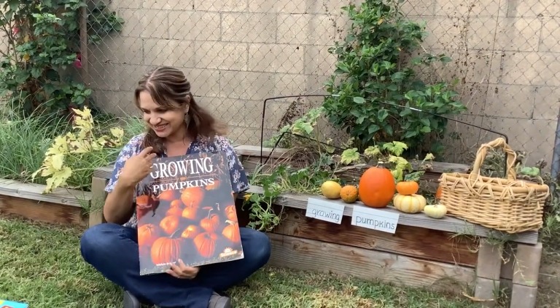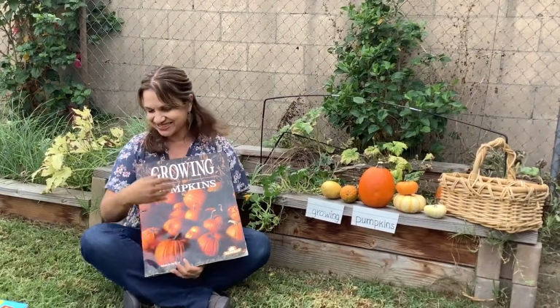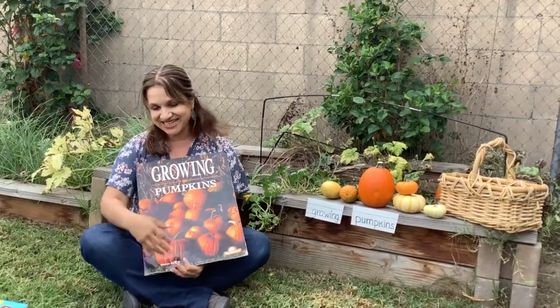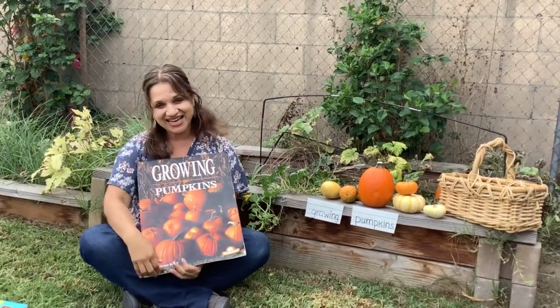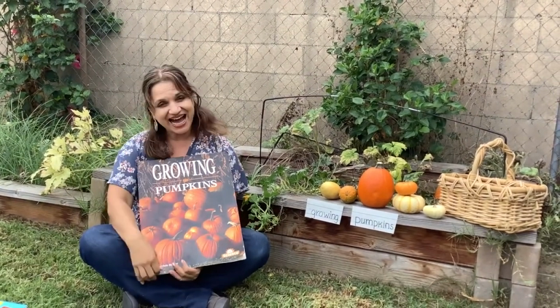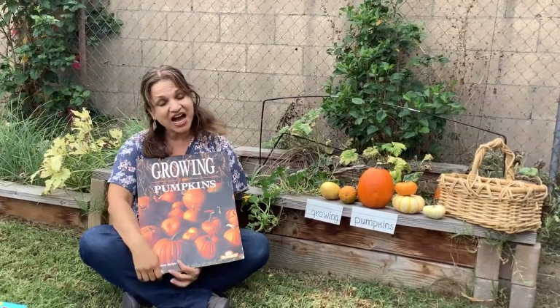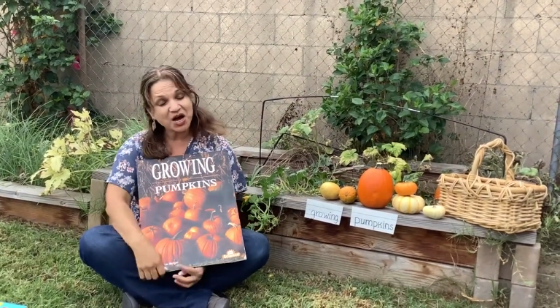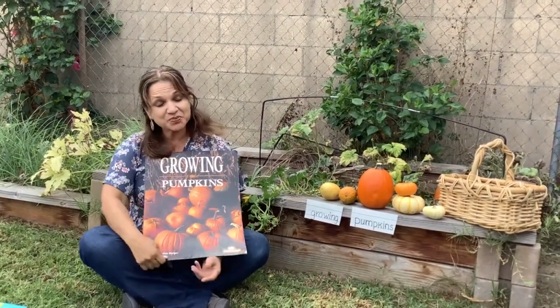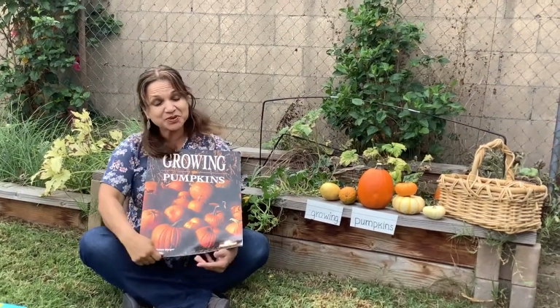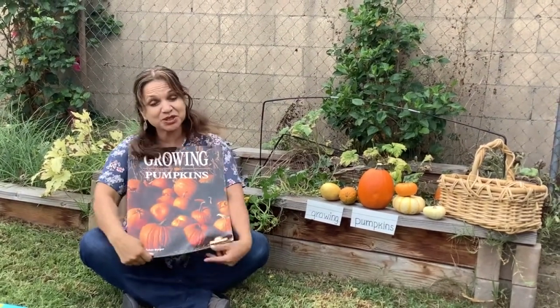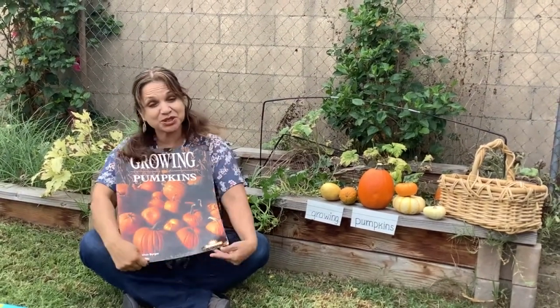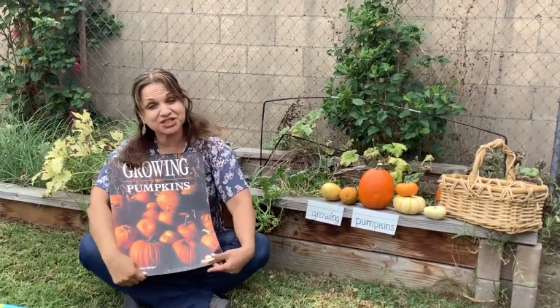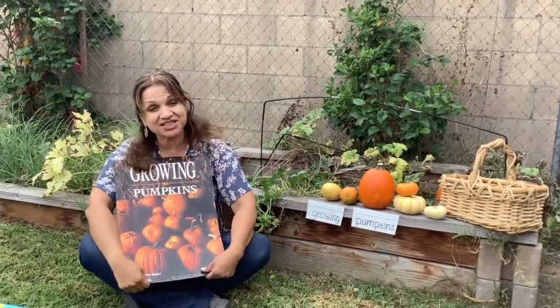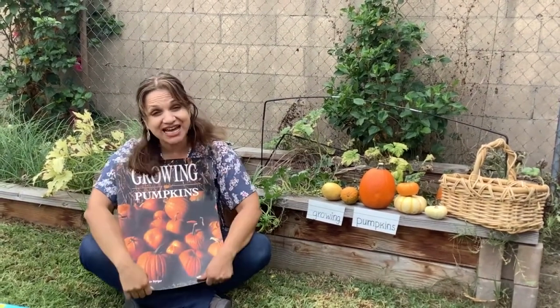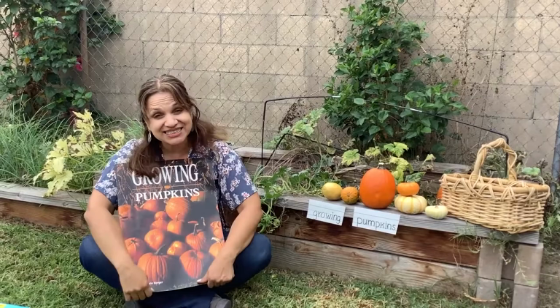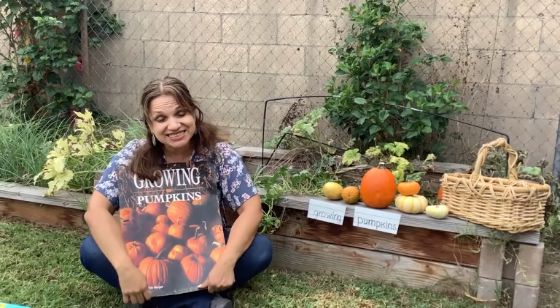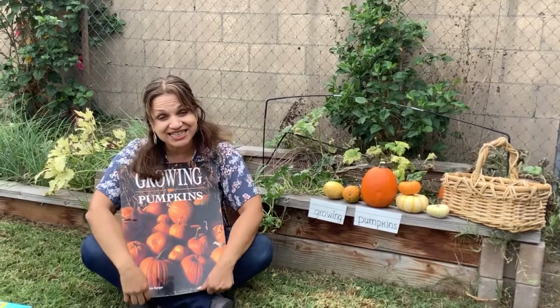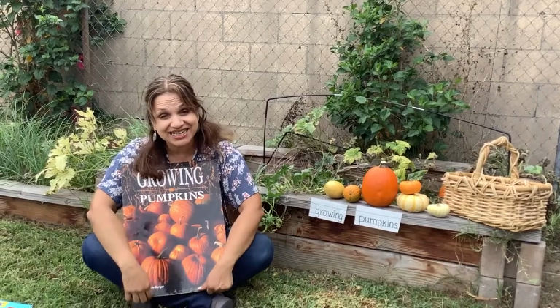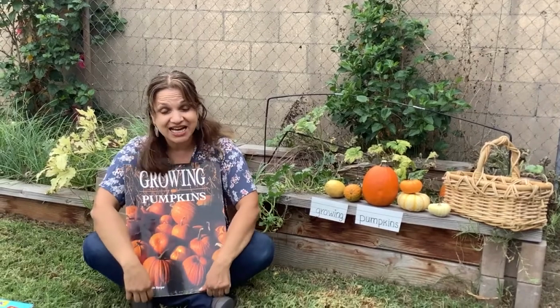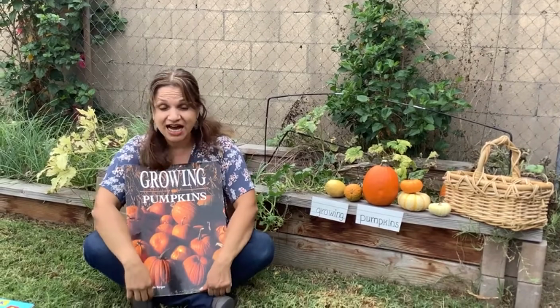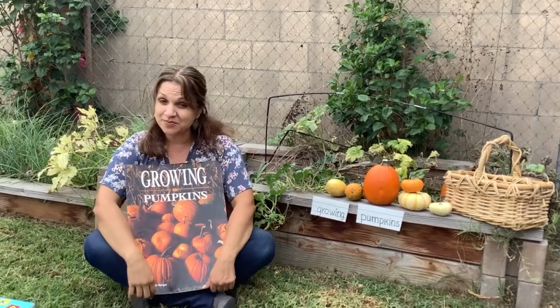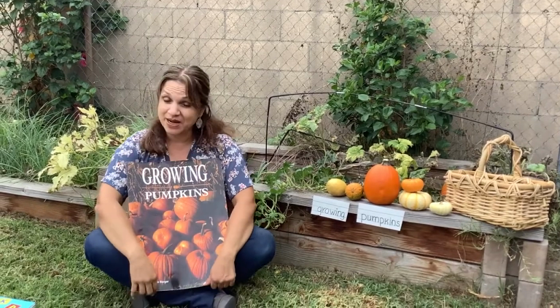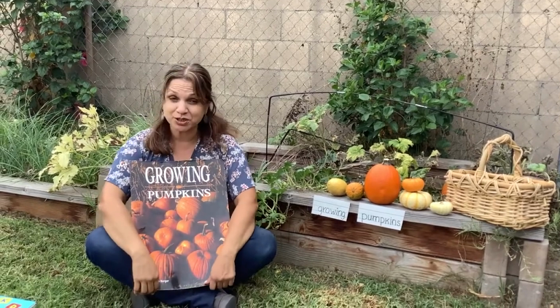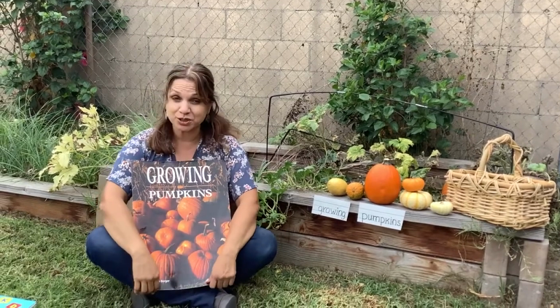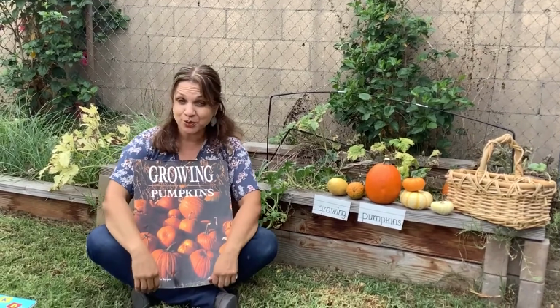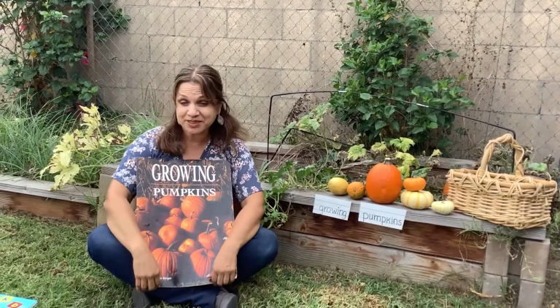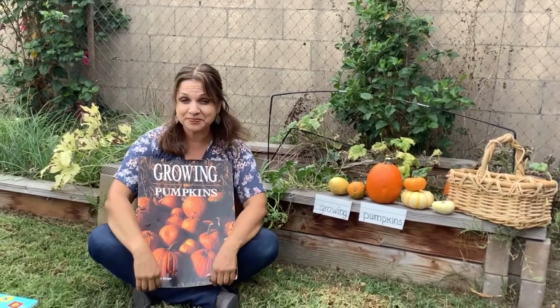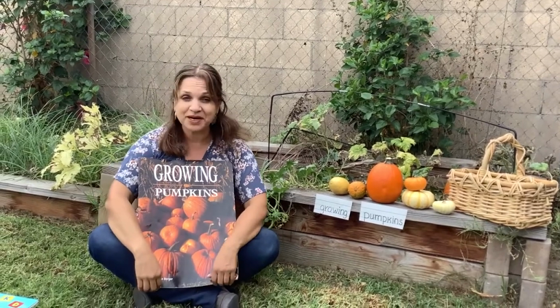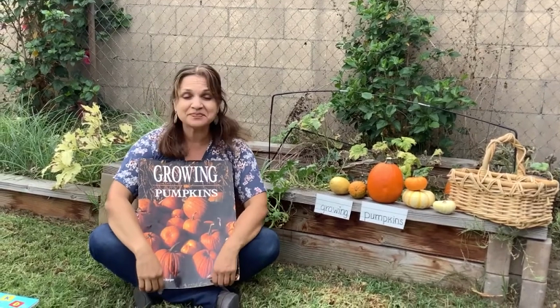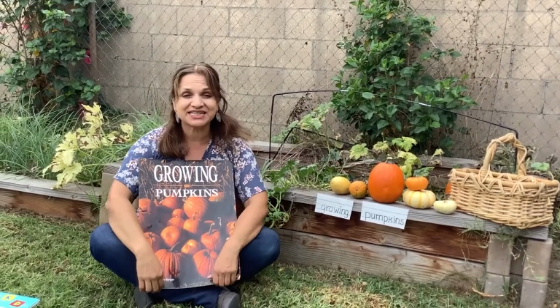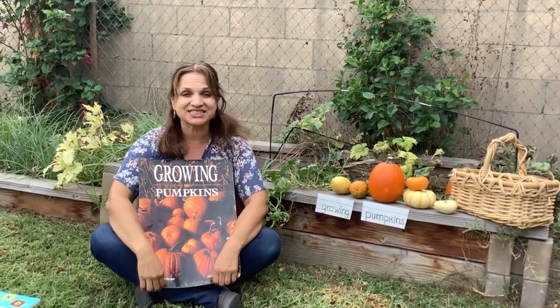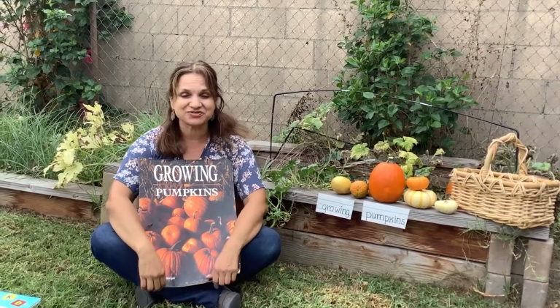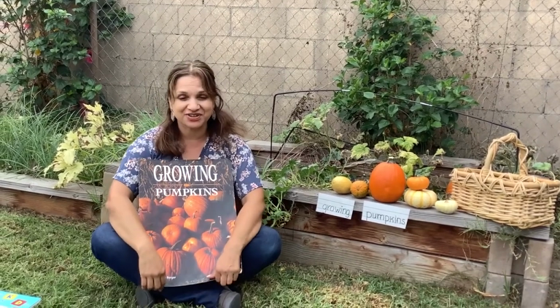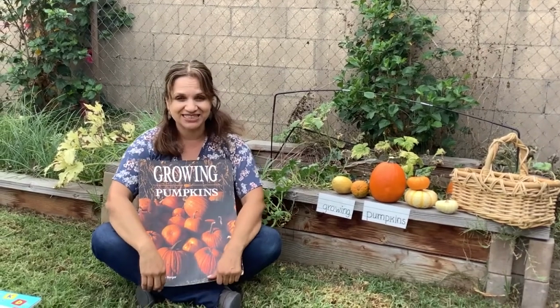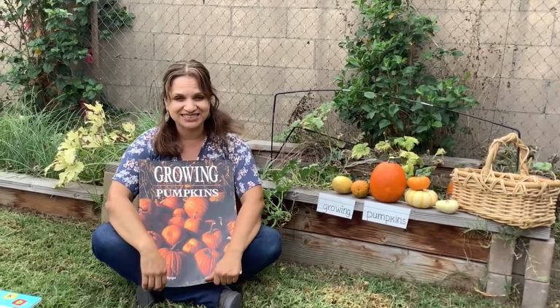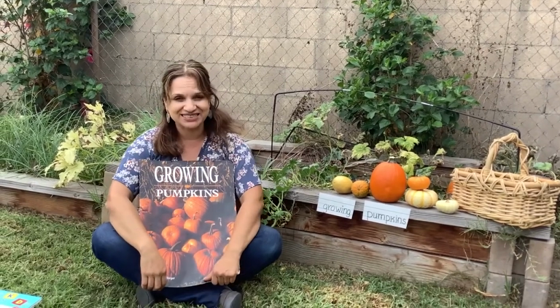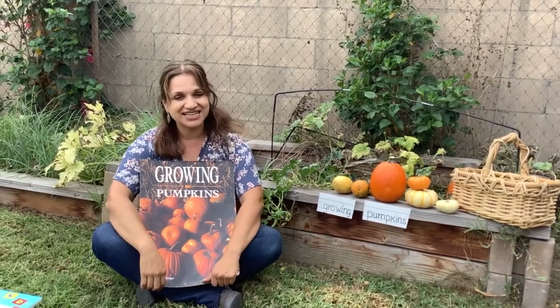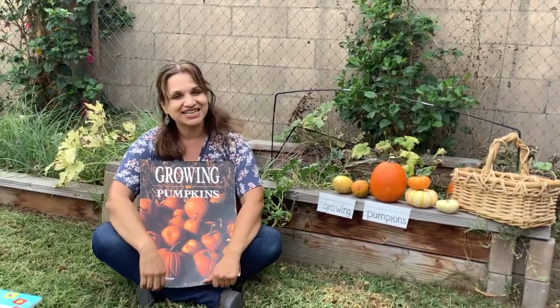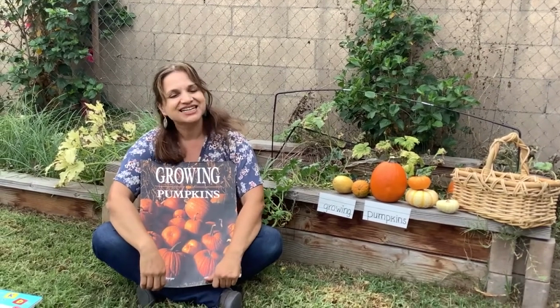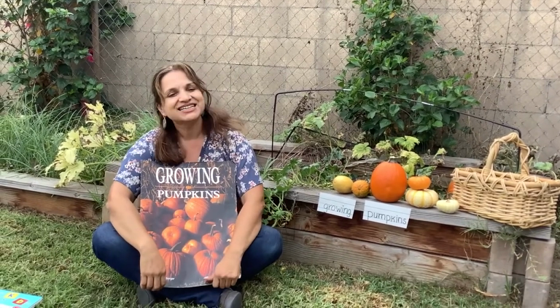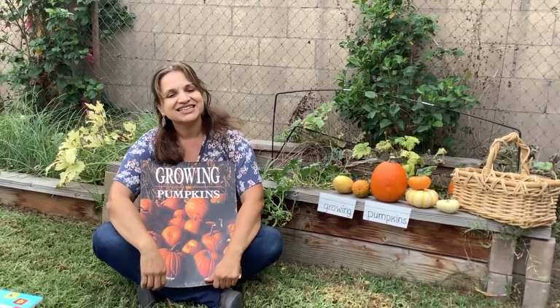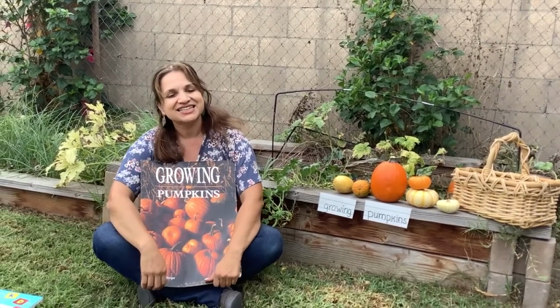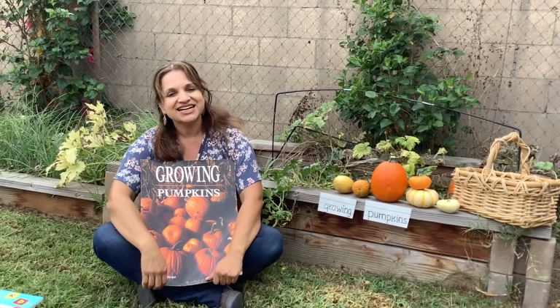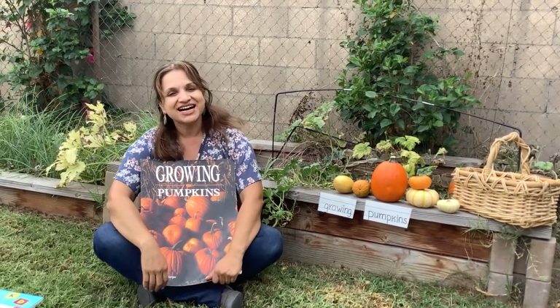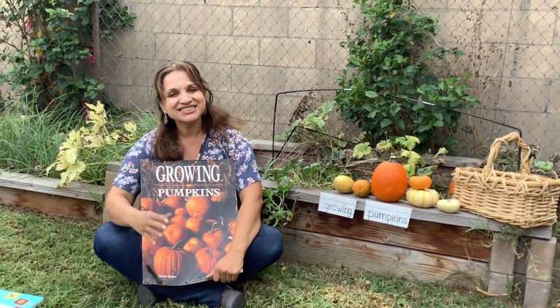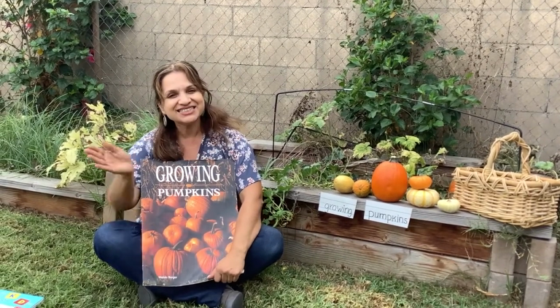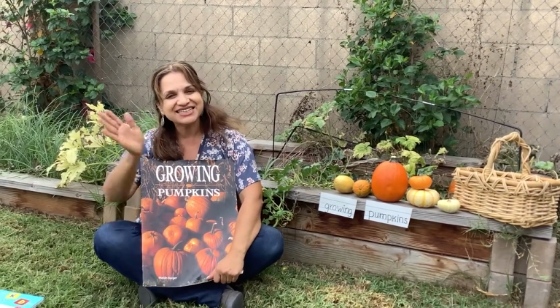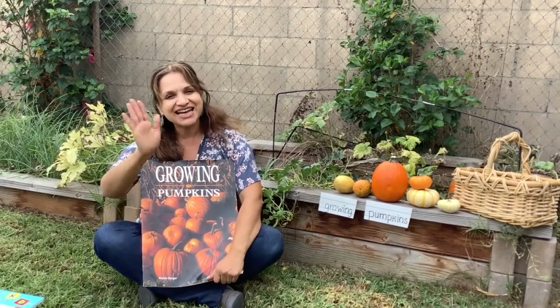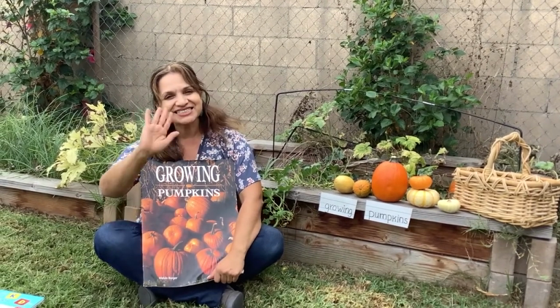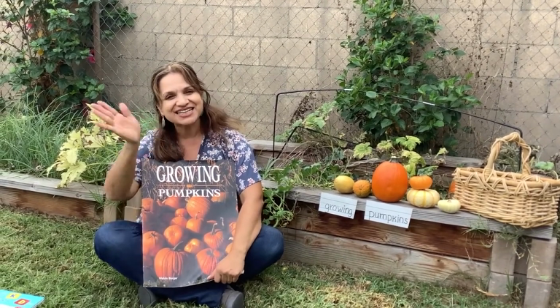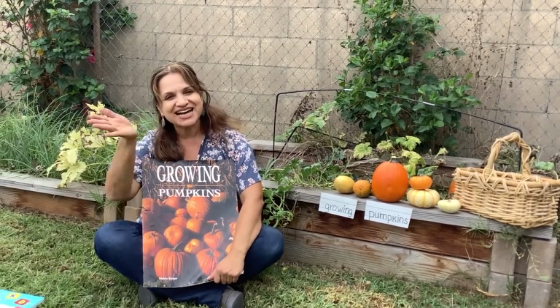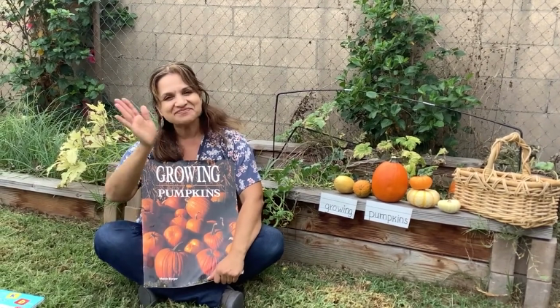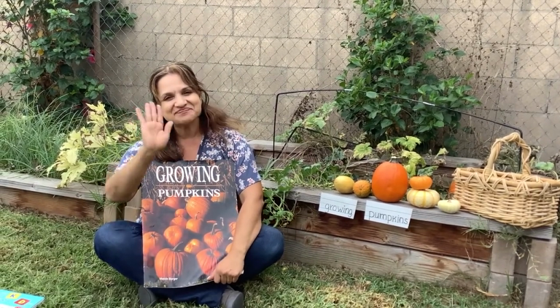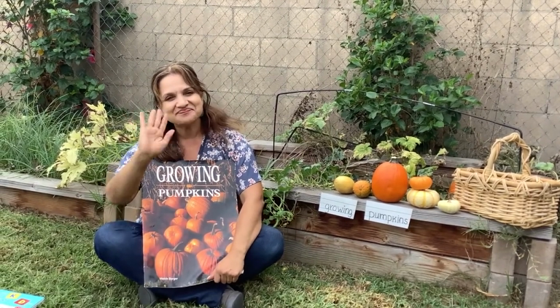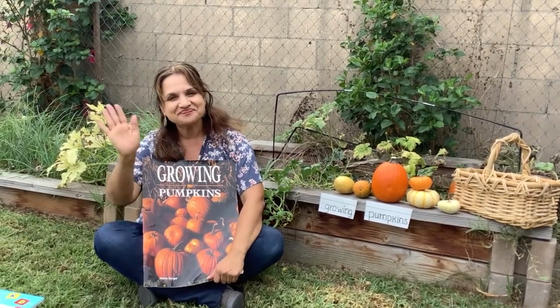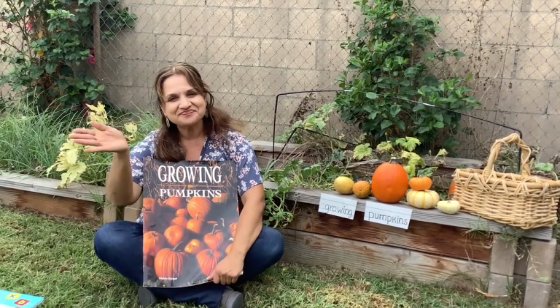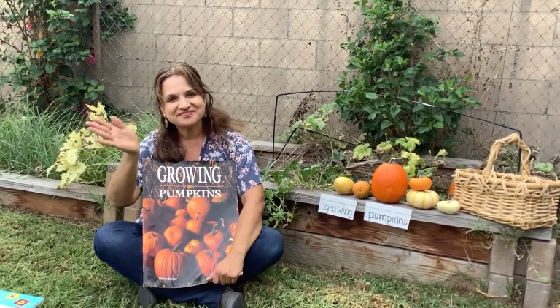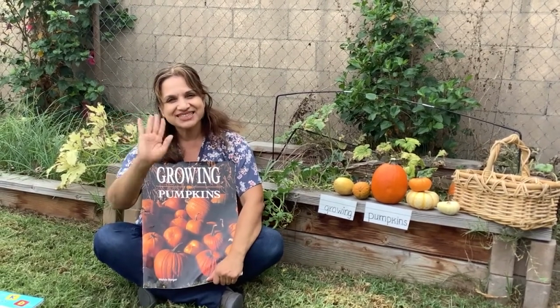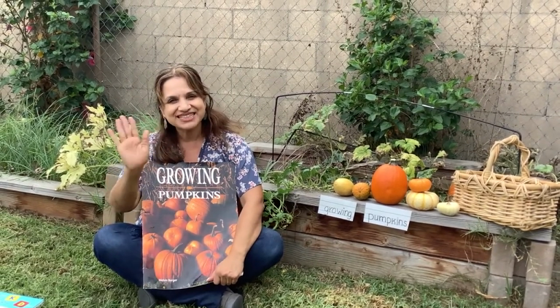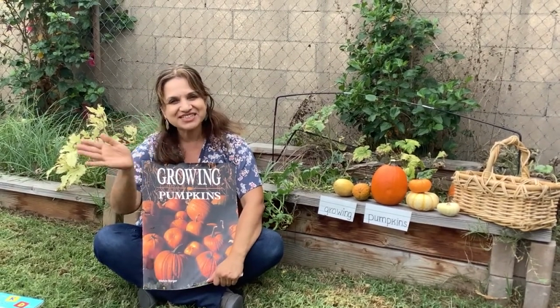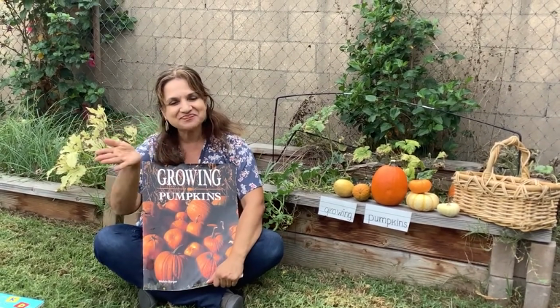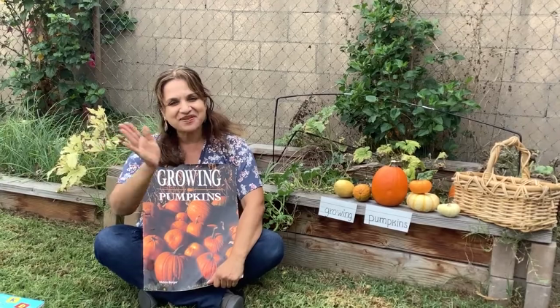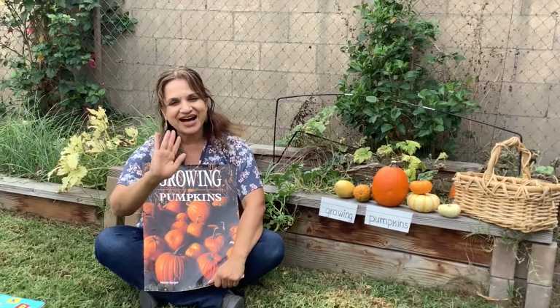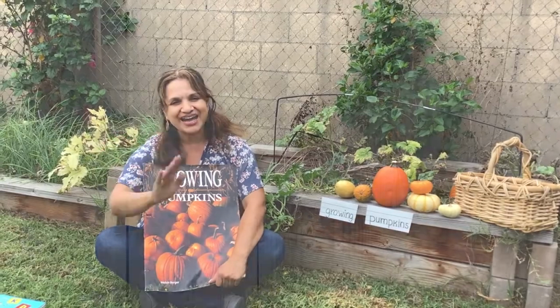I hope you learned a lot today about growing pumpkins, friends. Until next time, goodbye. Bye!